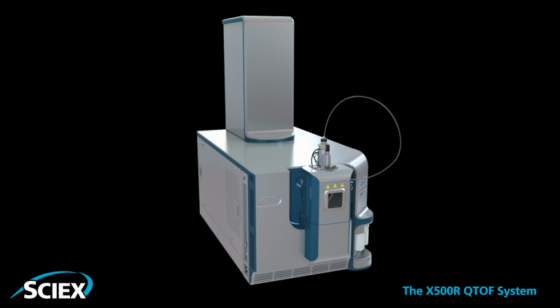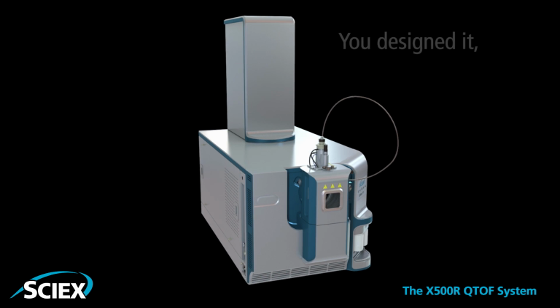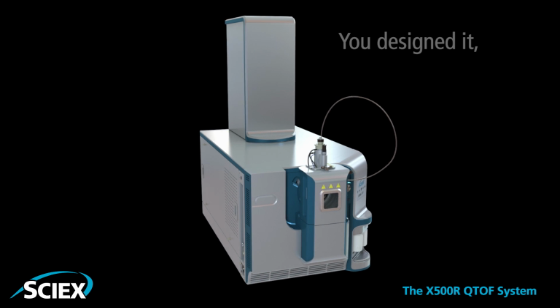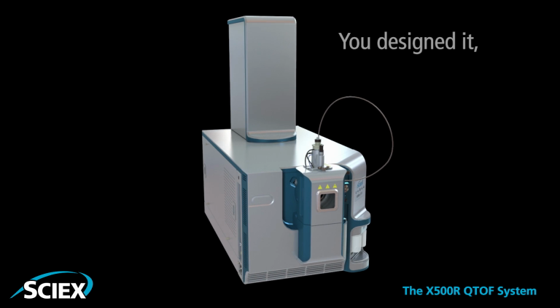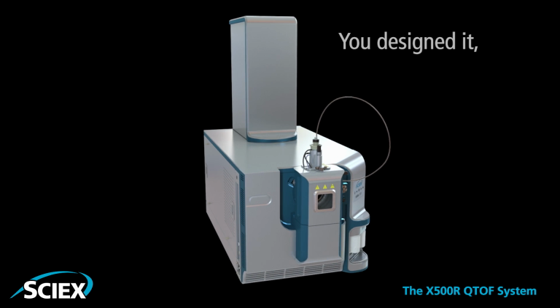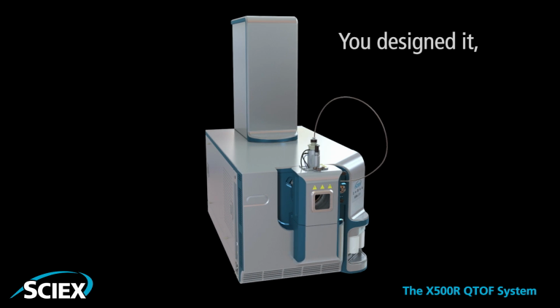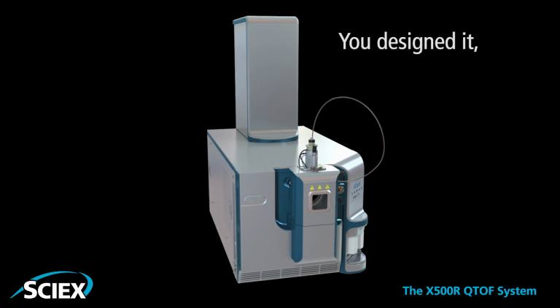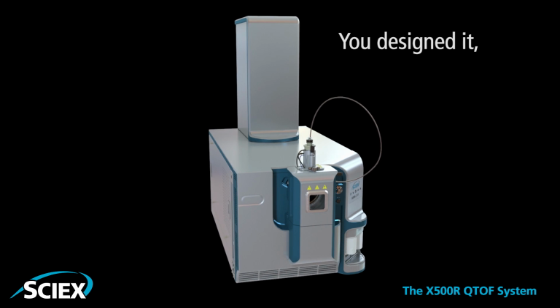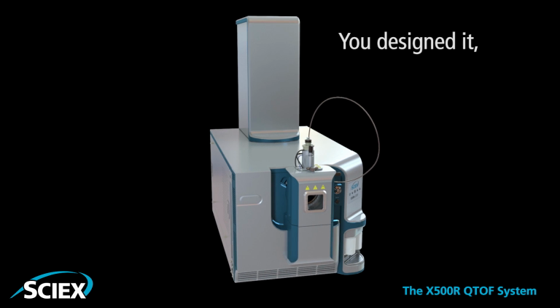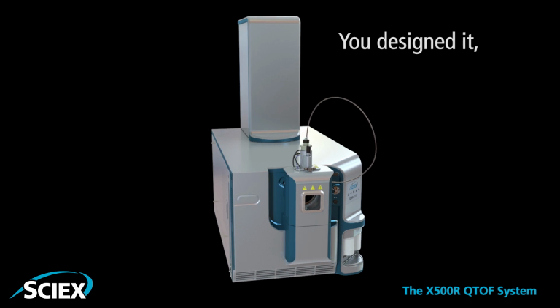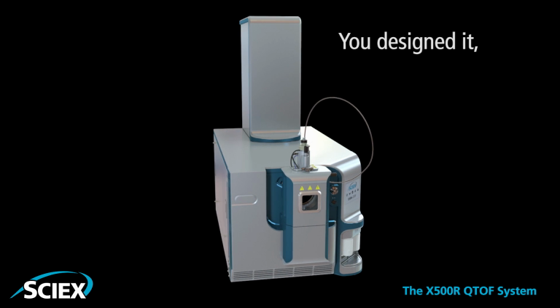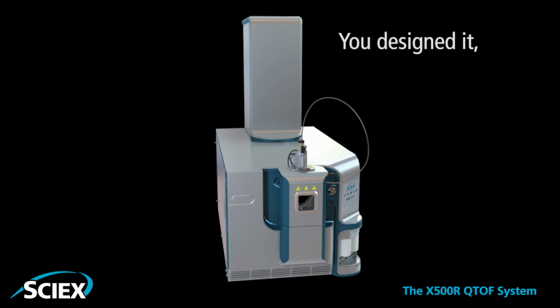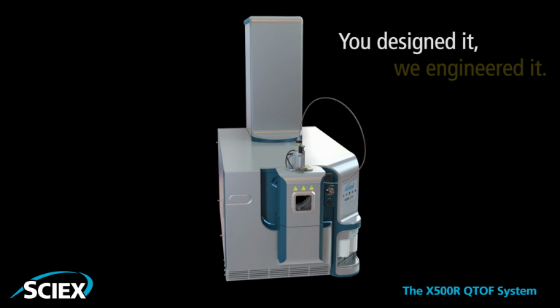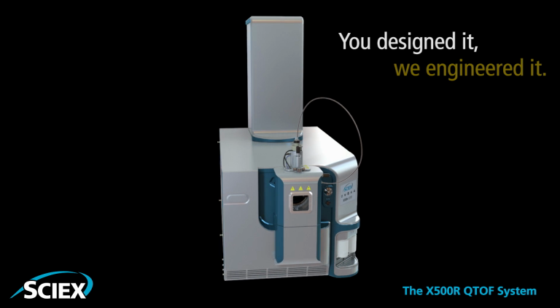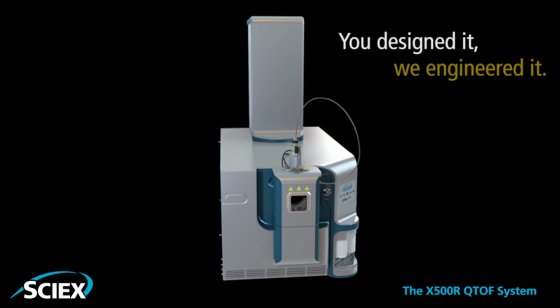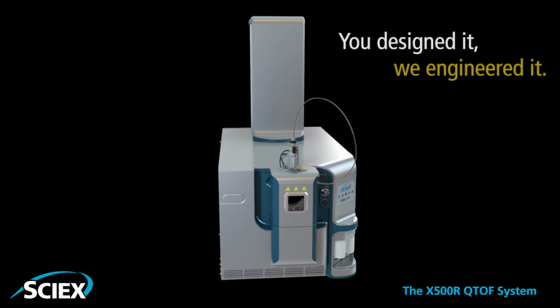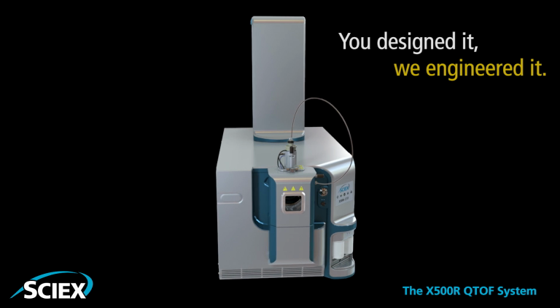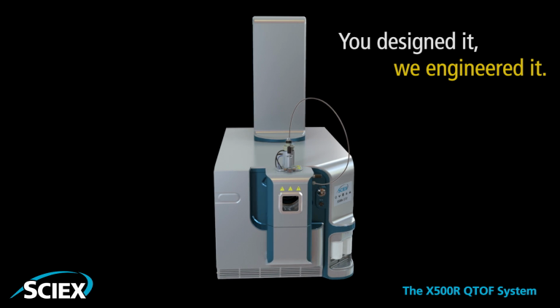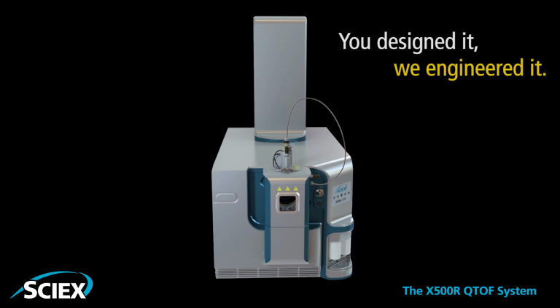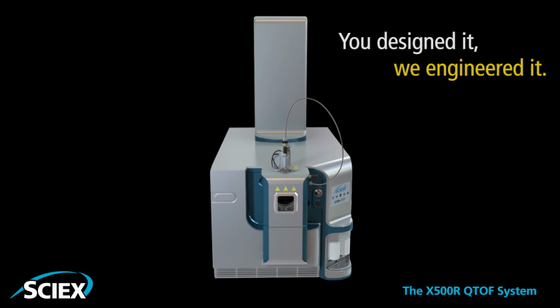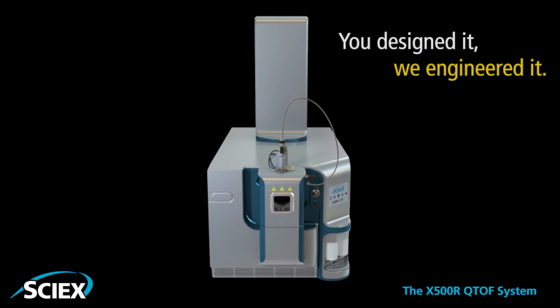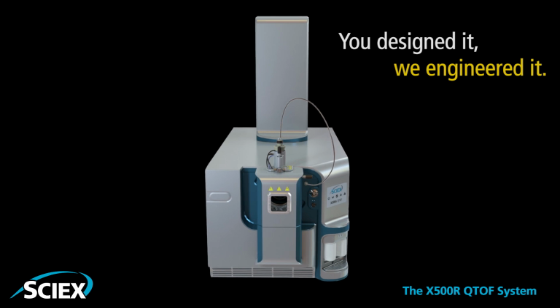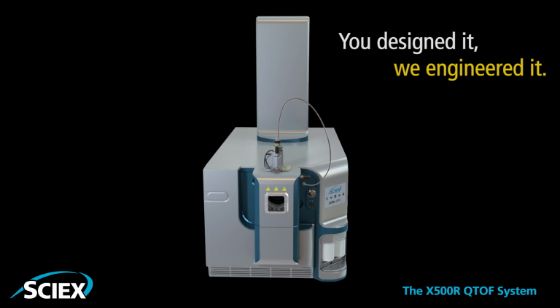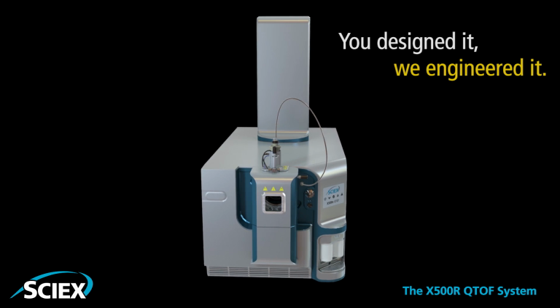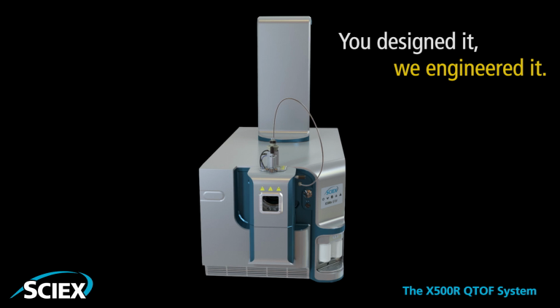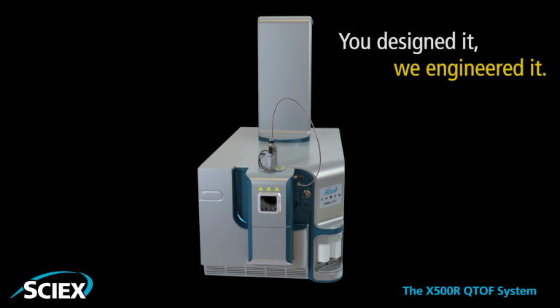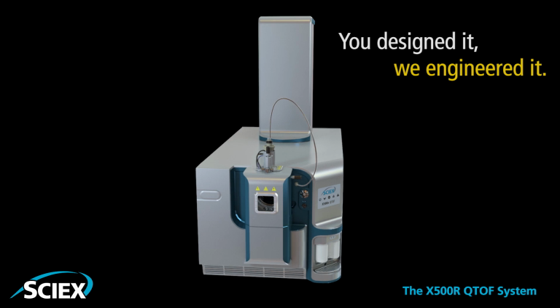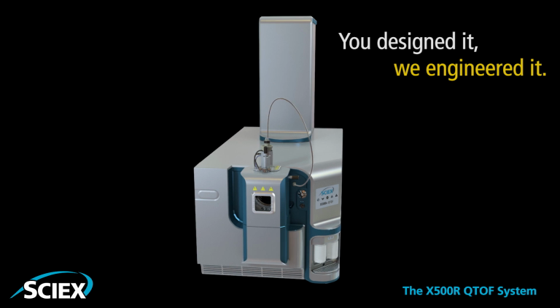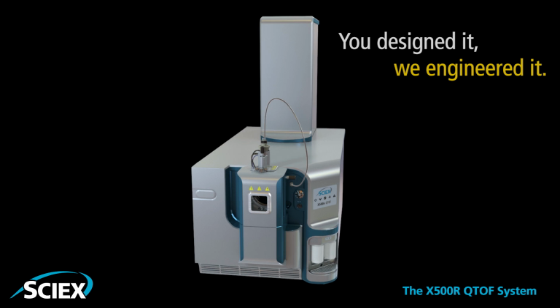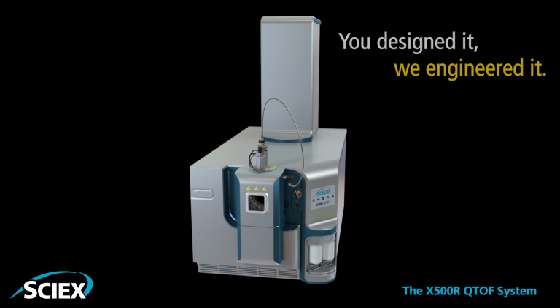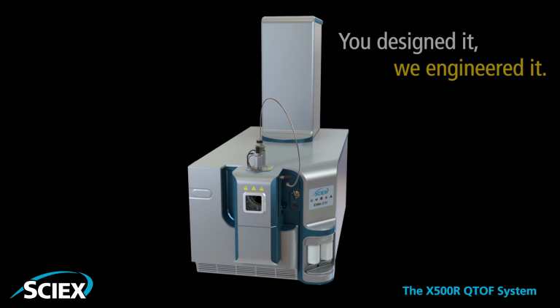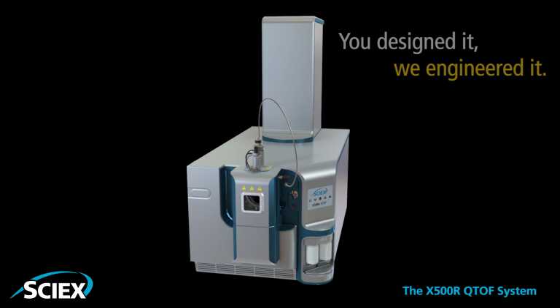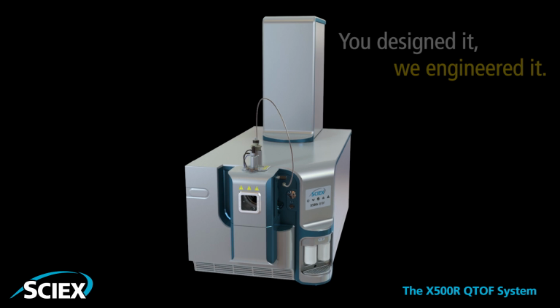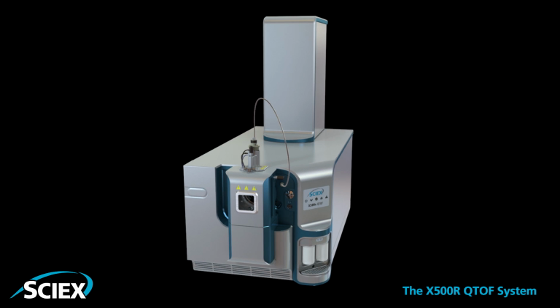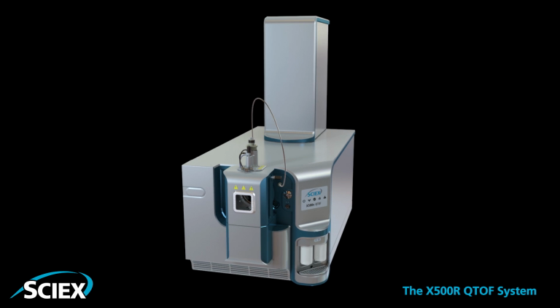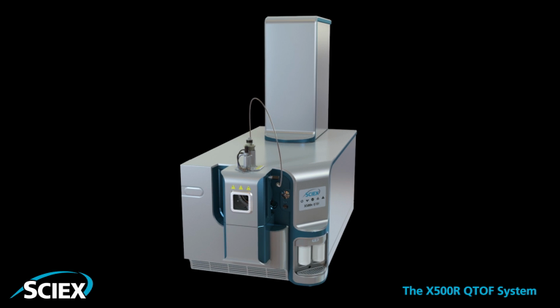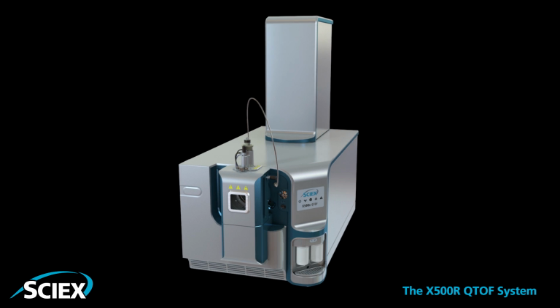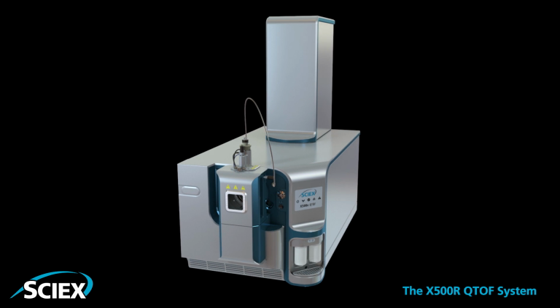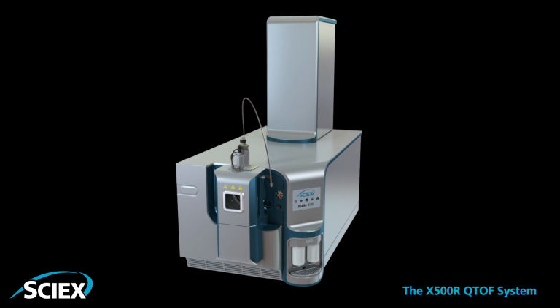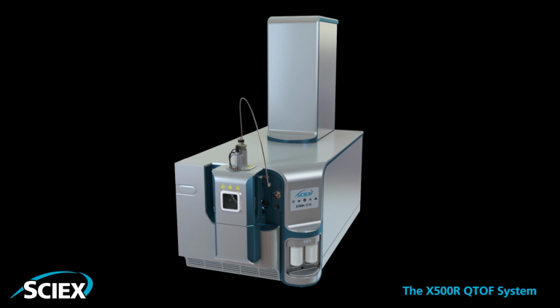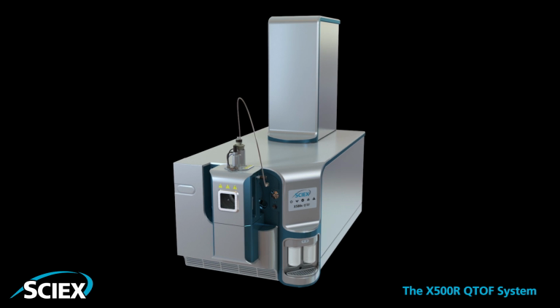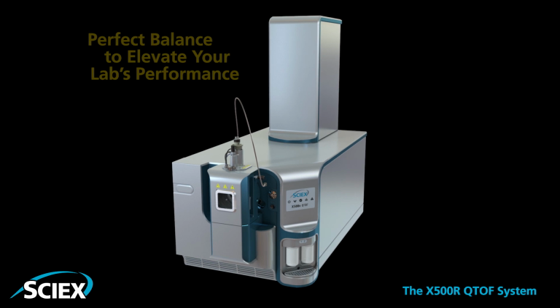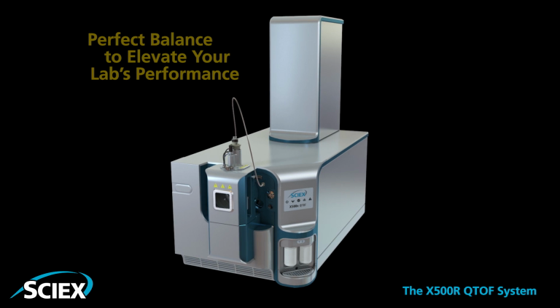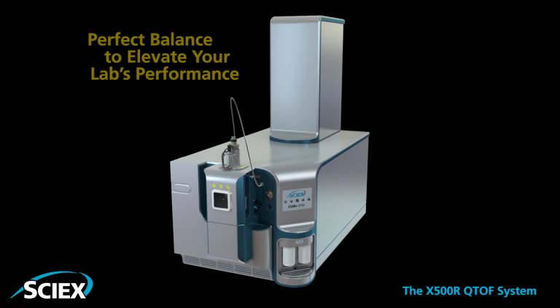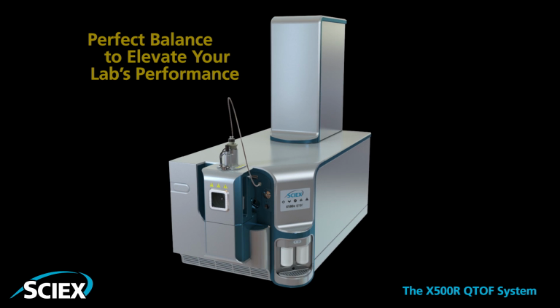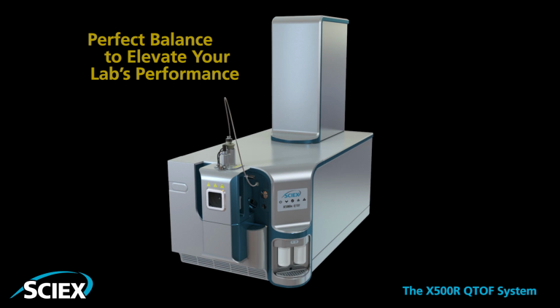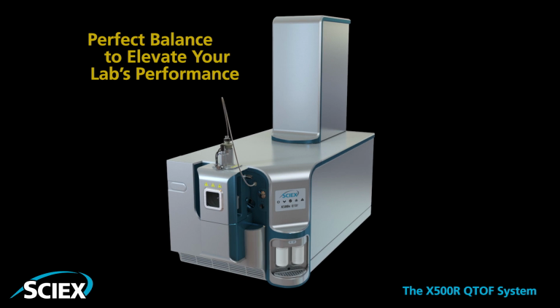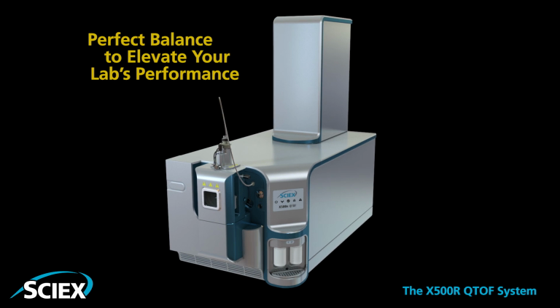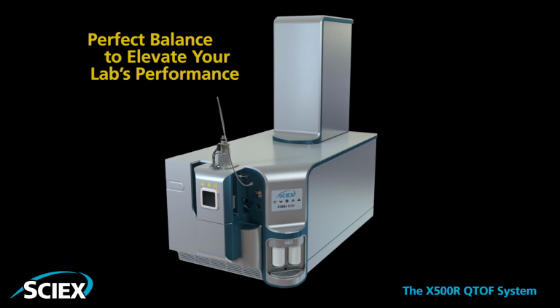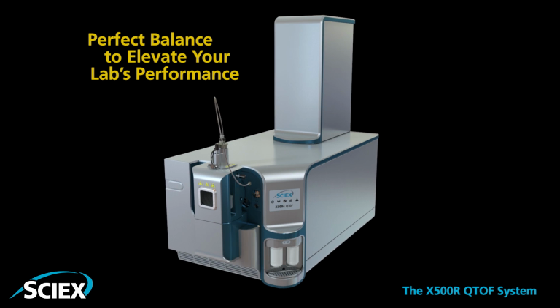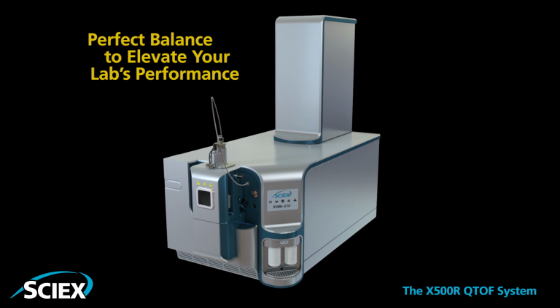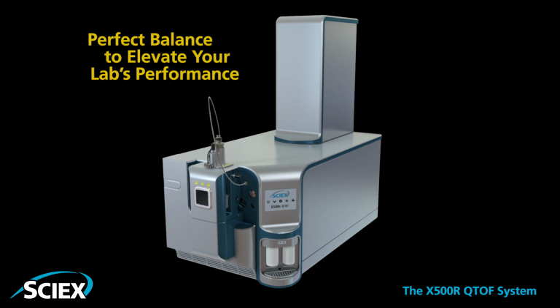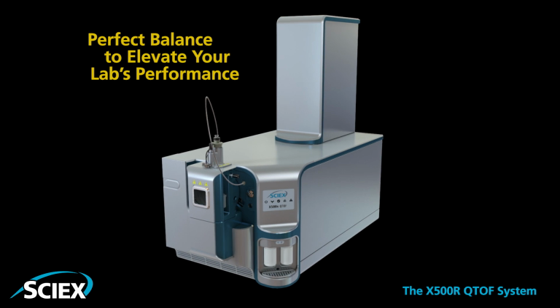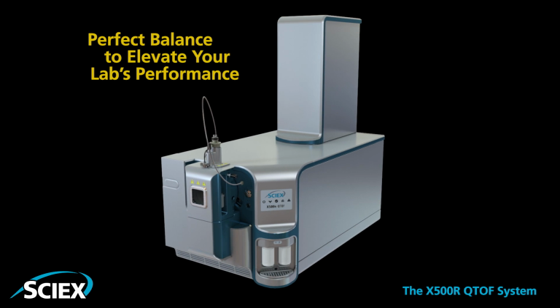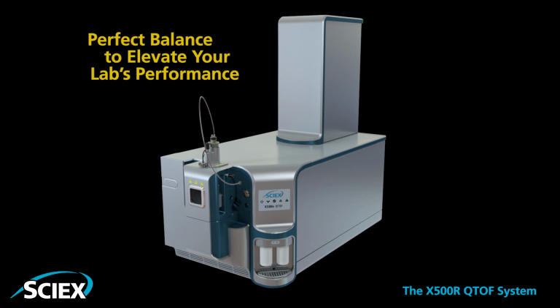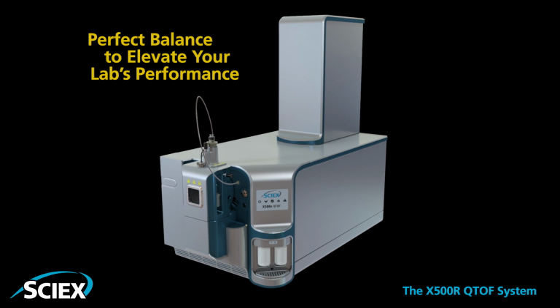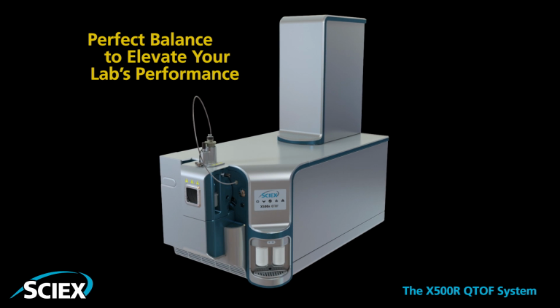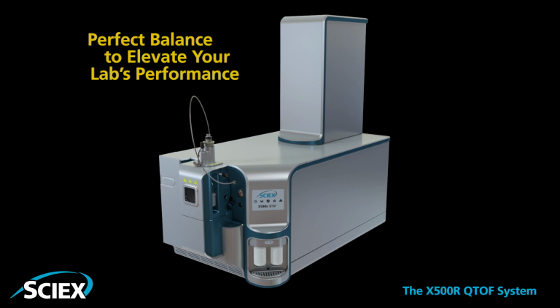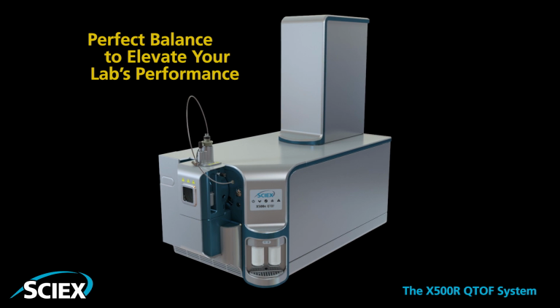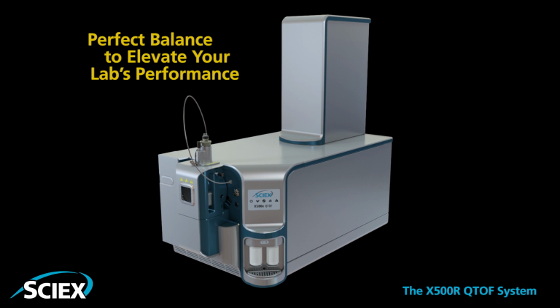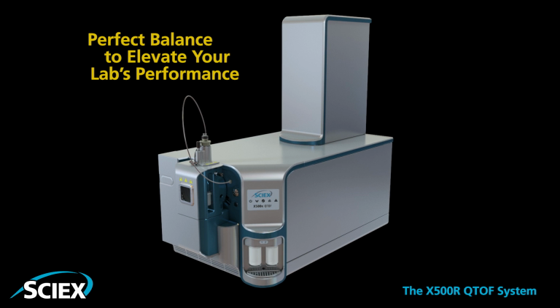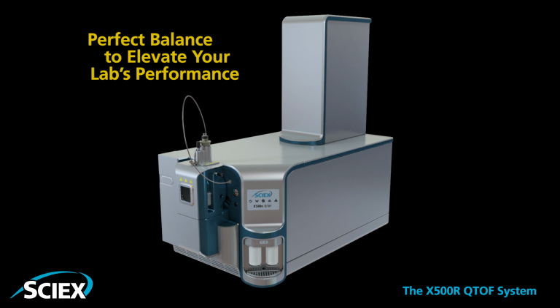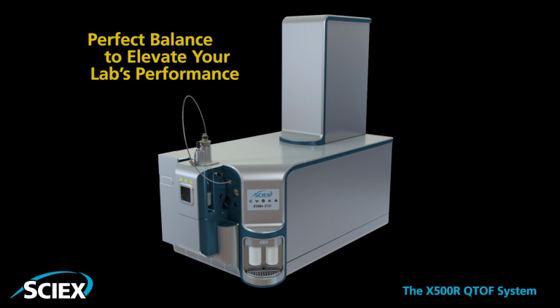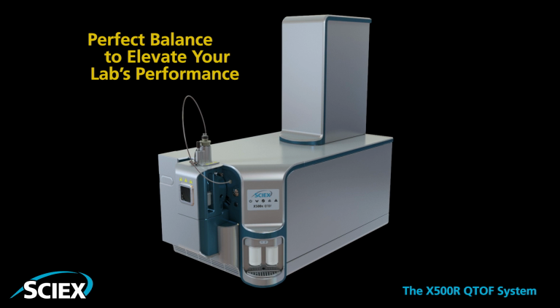You designed it. We engineered it. In perfect balance to elevate your lab's performance.